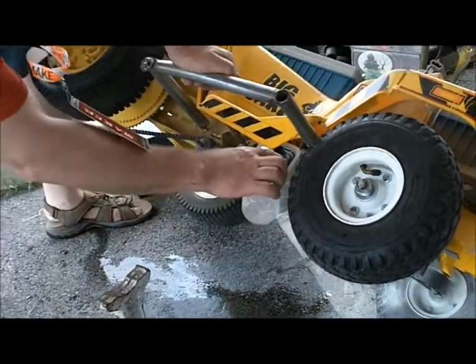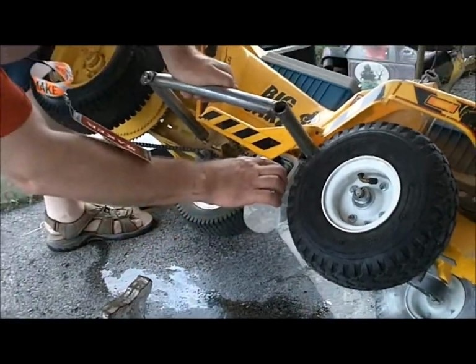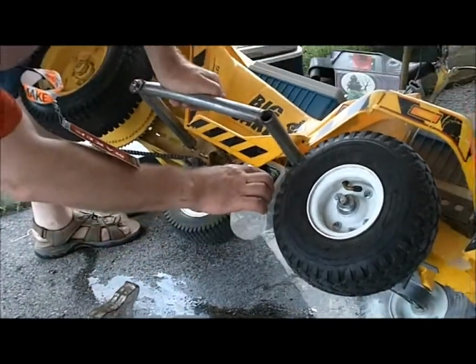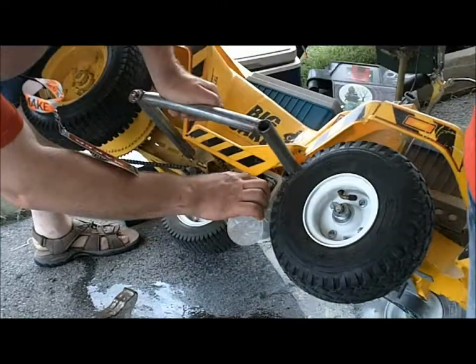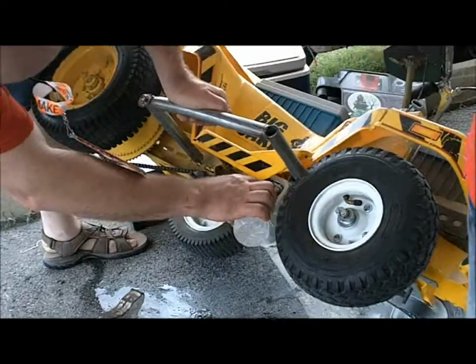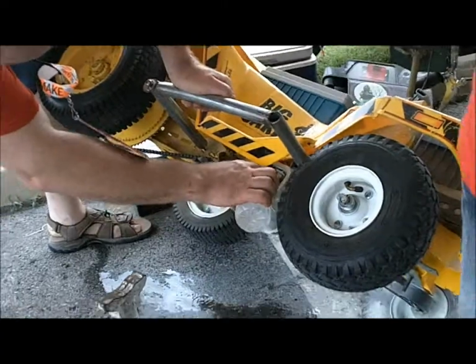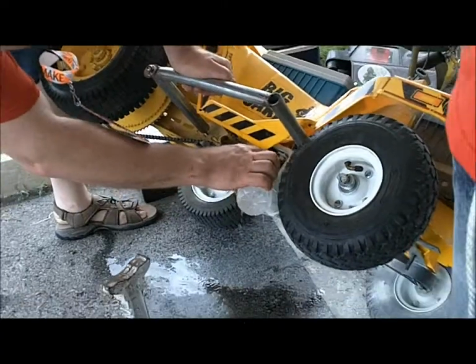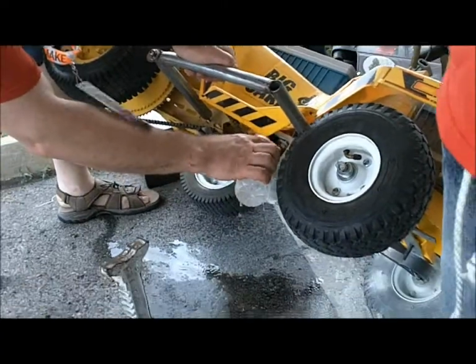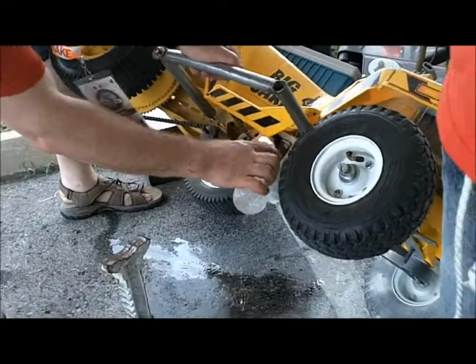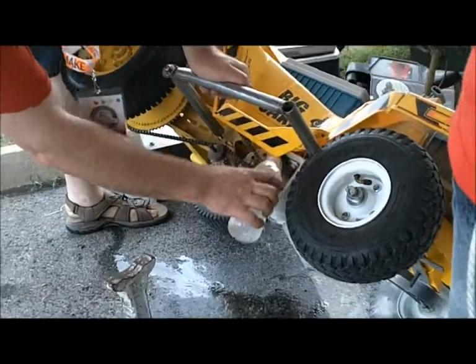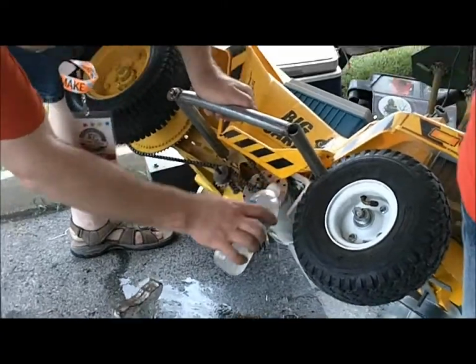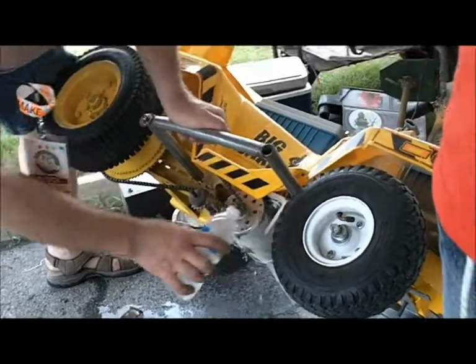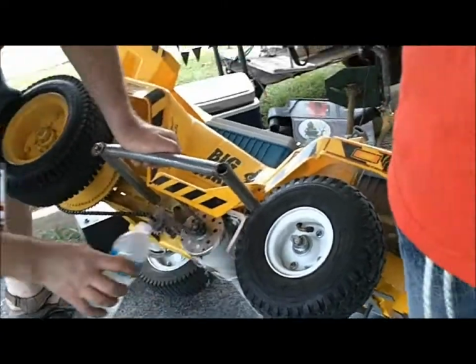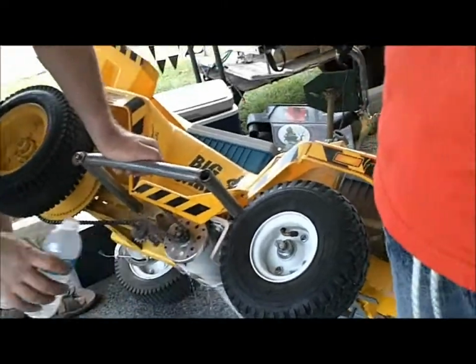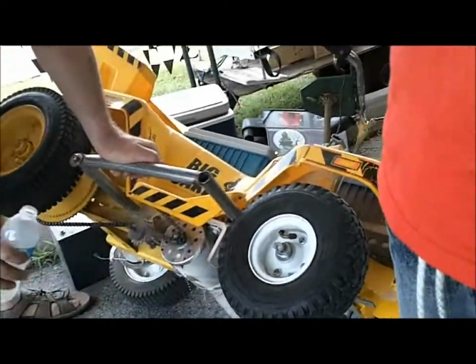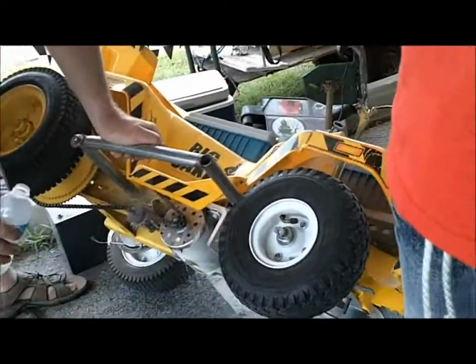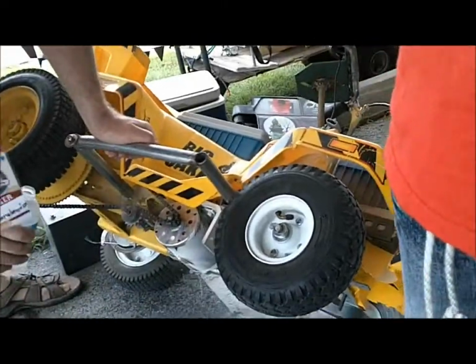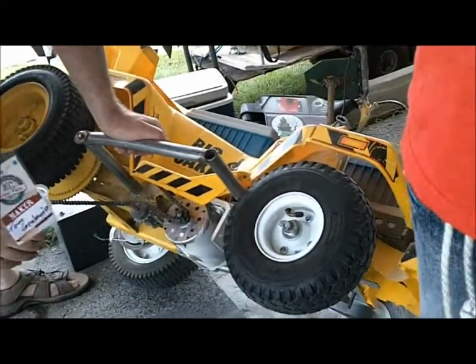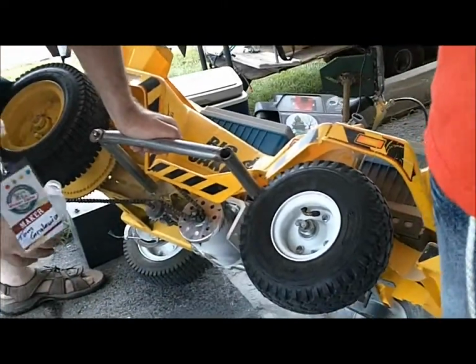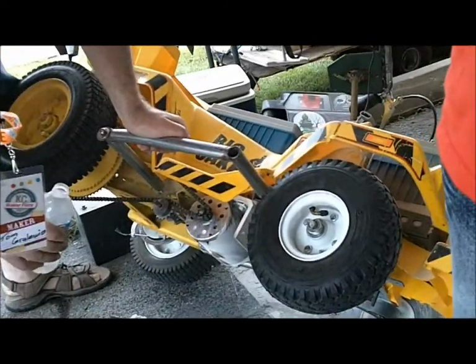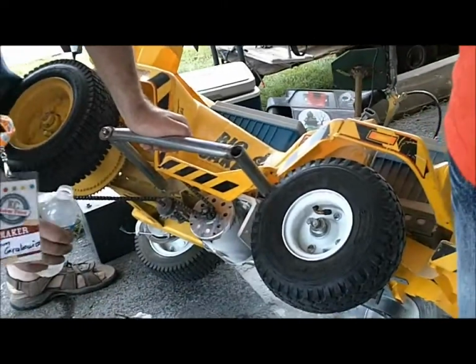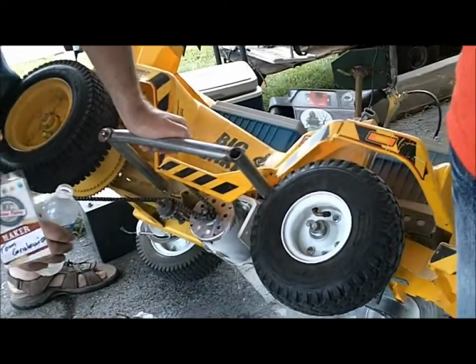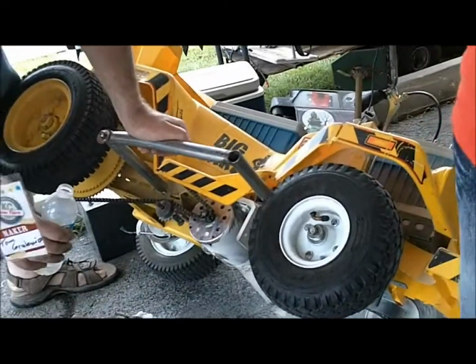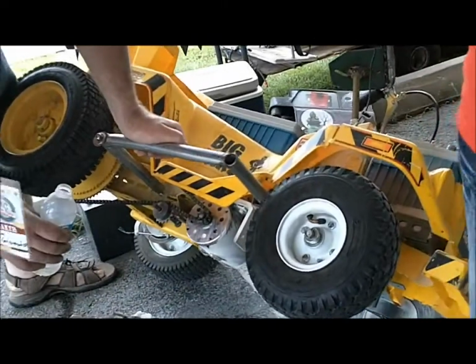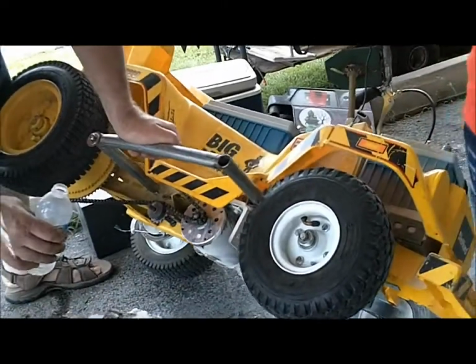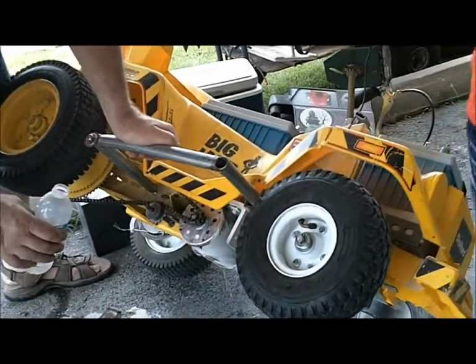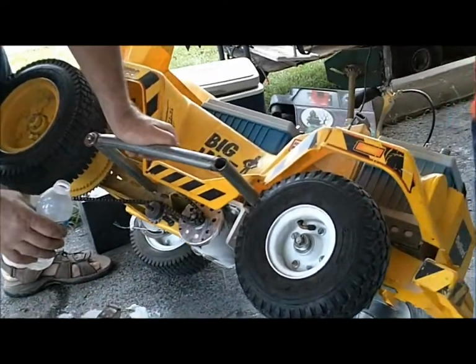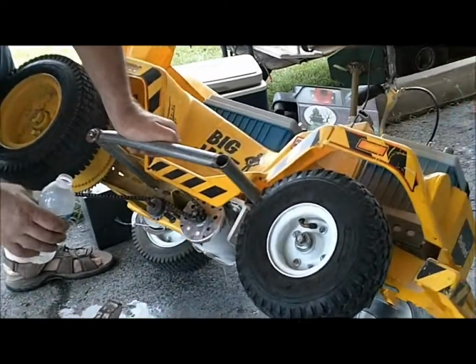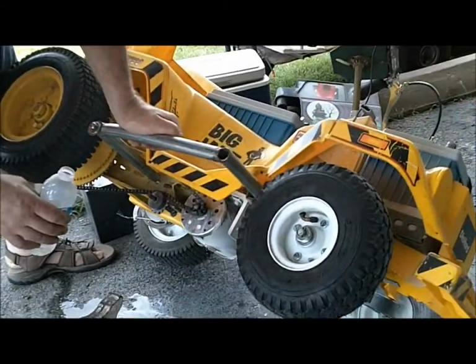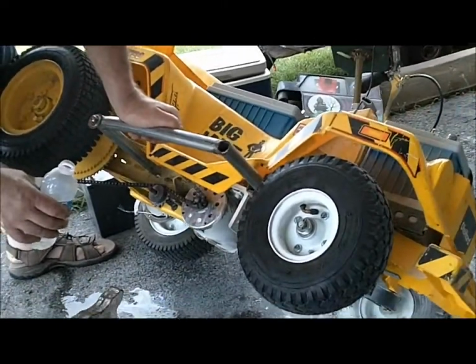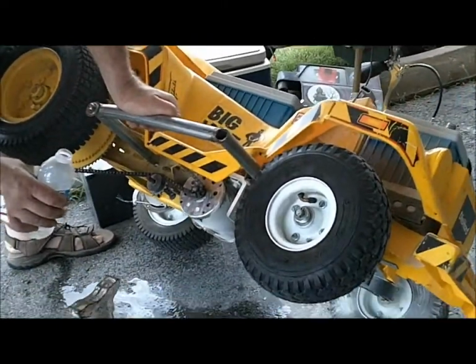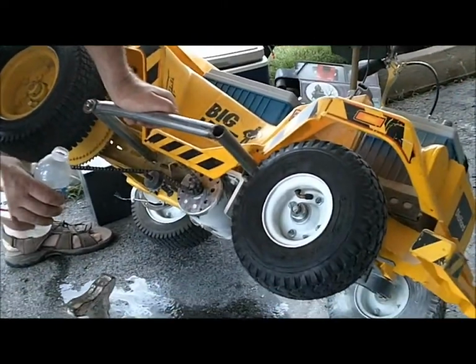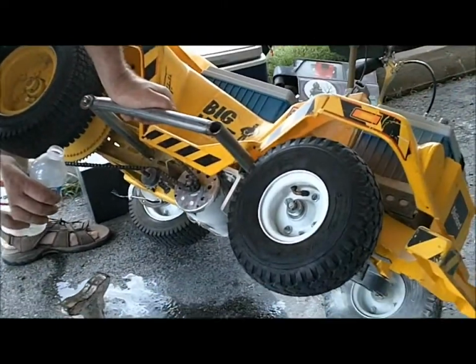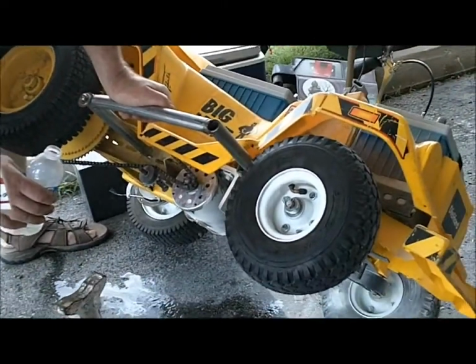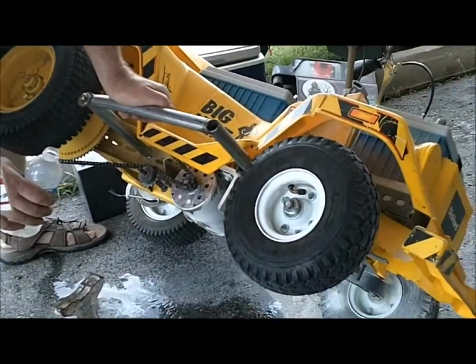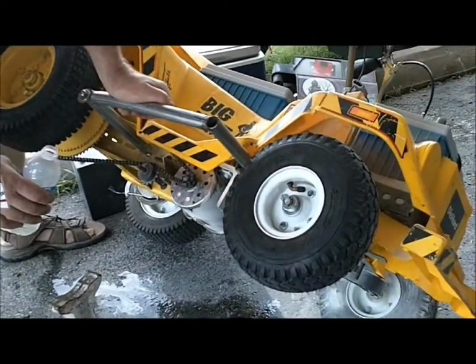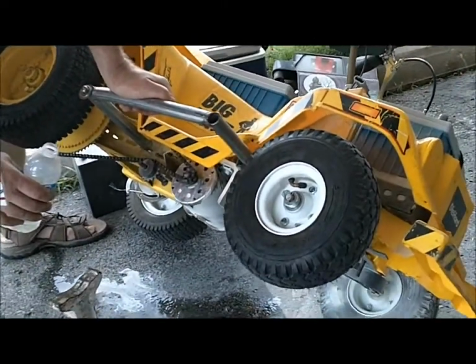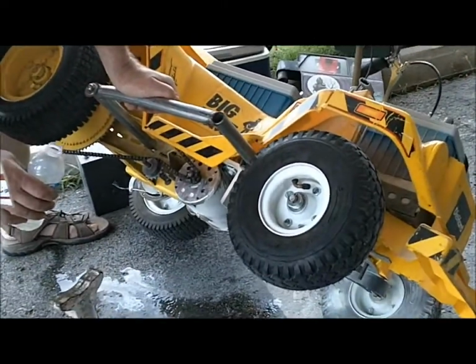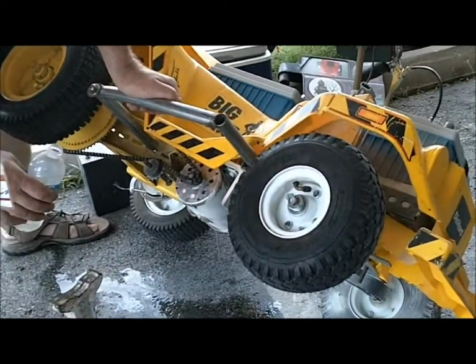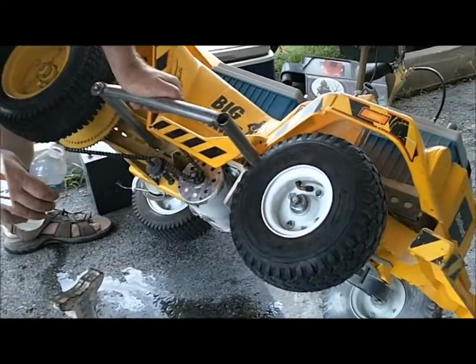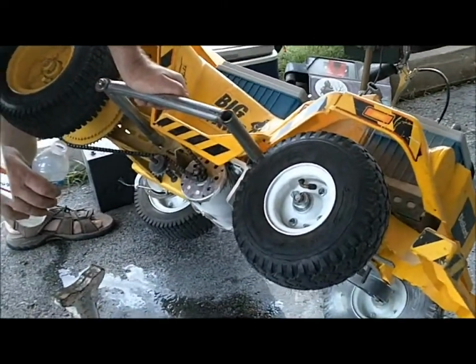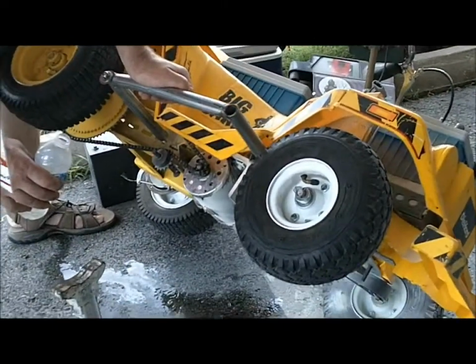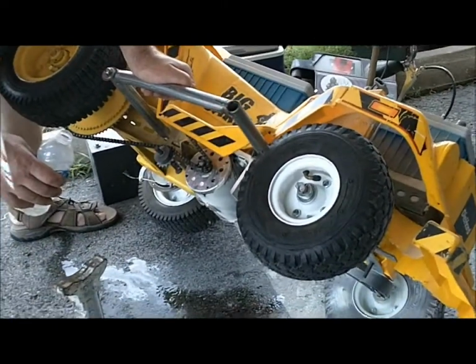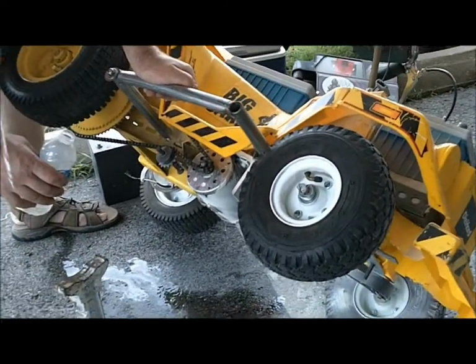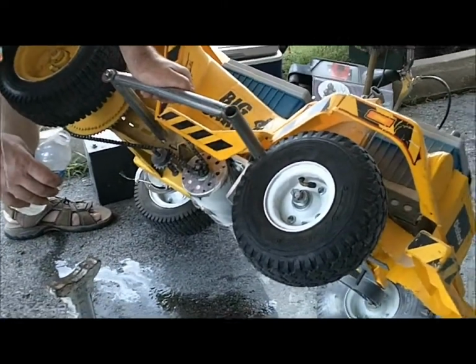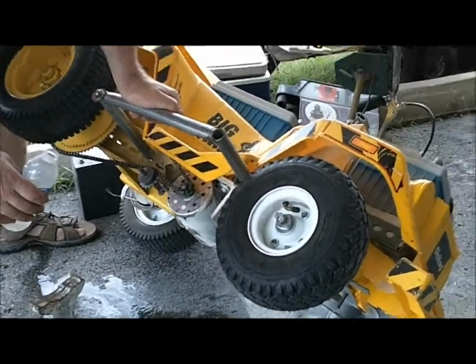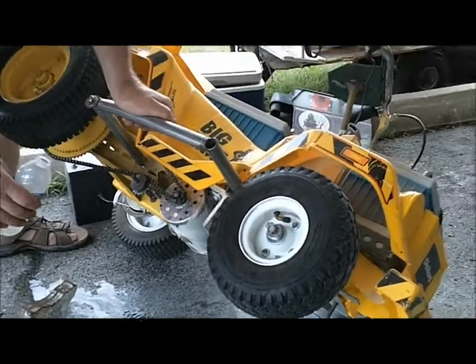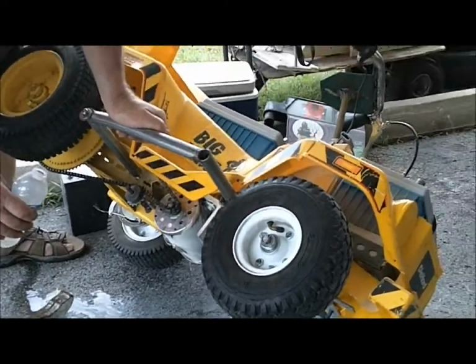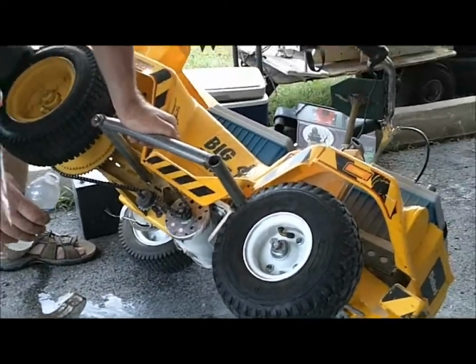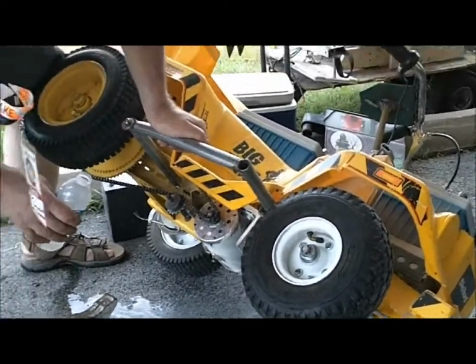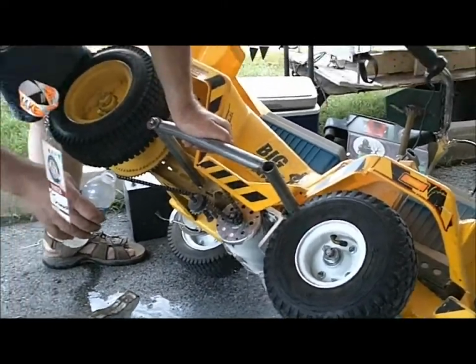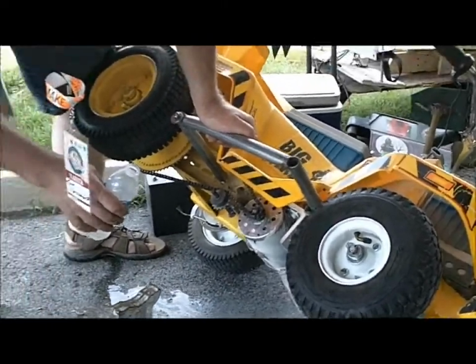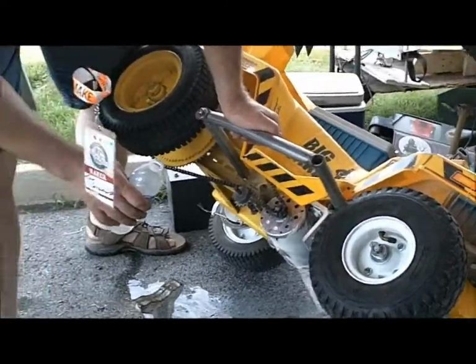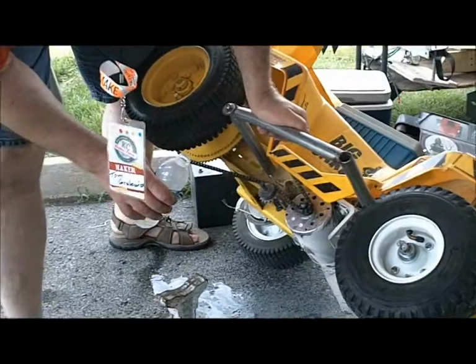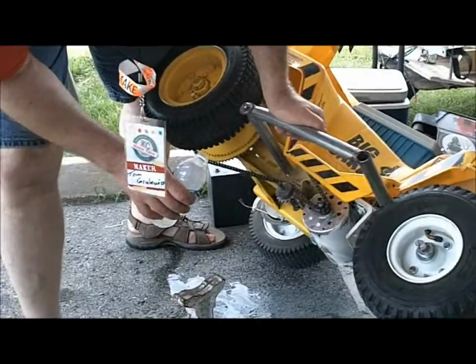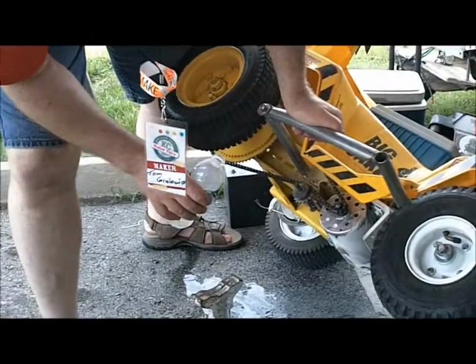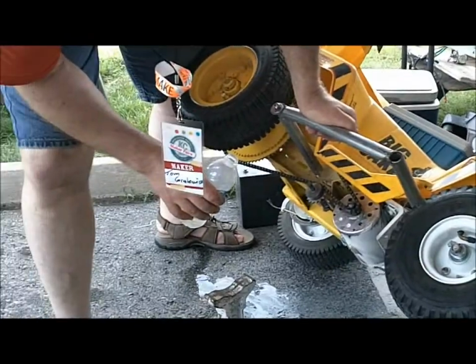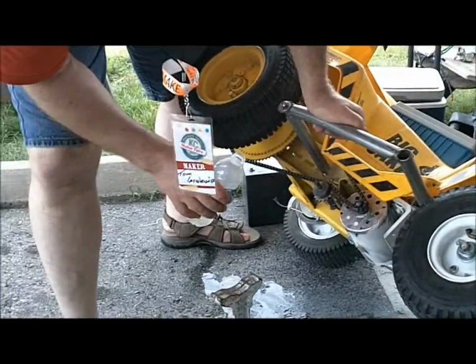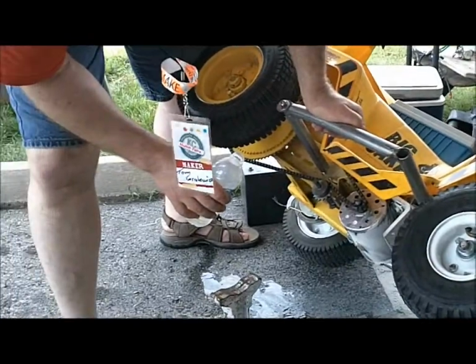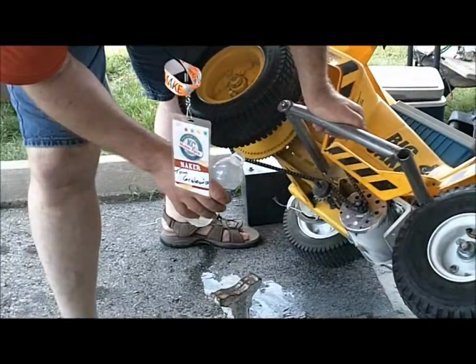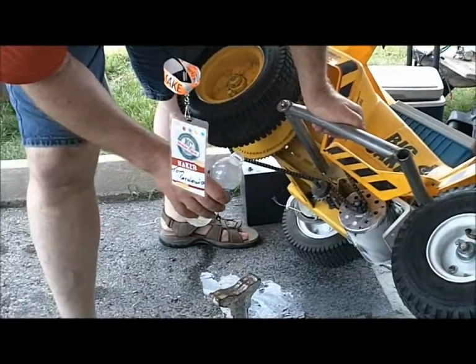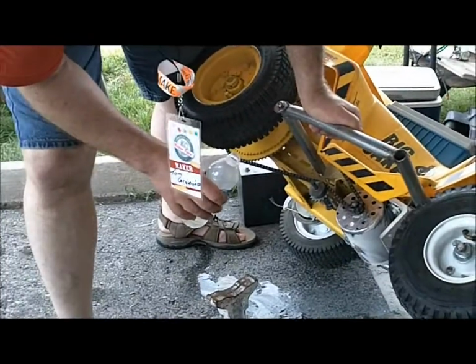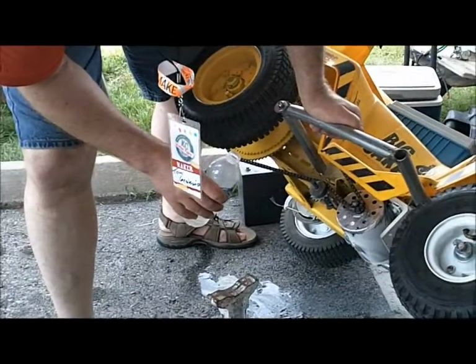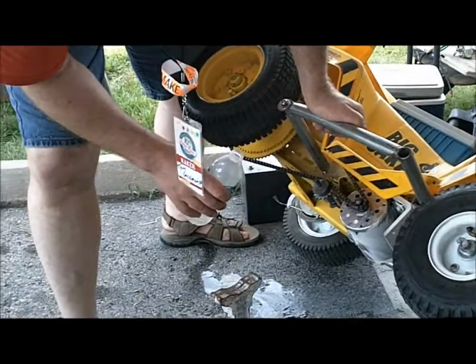What did the motor come out of? Brand new — it's a scooter motor. A 1,000-watt scooter motor running at 24 volts.